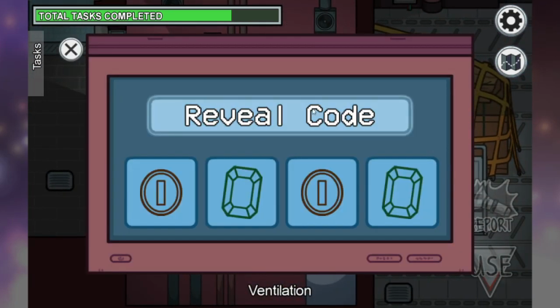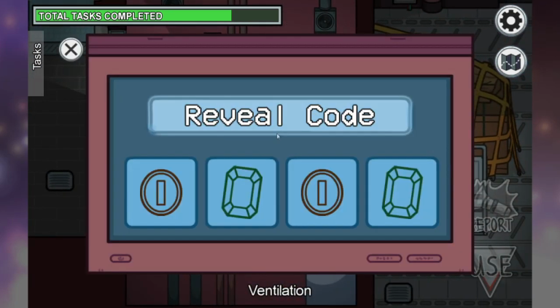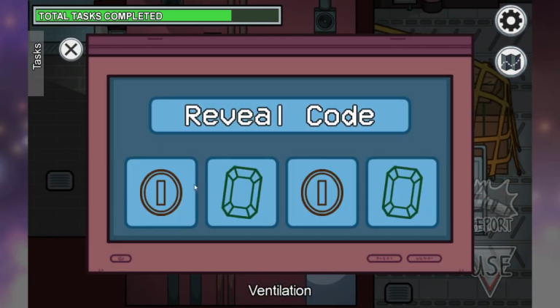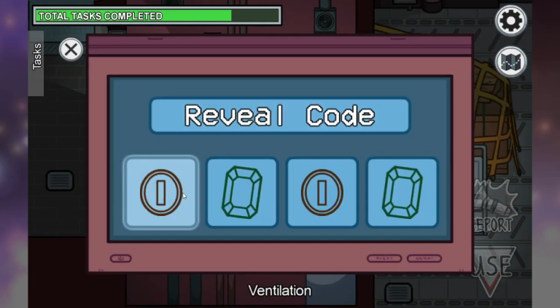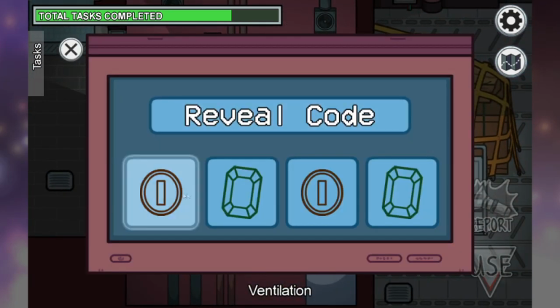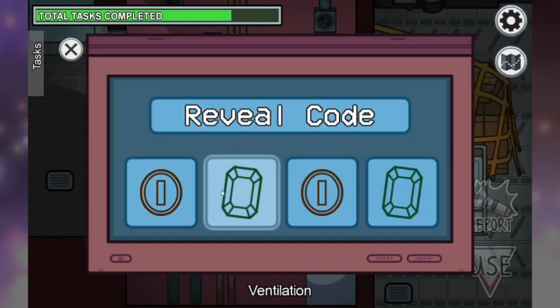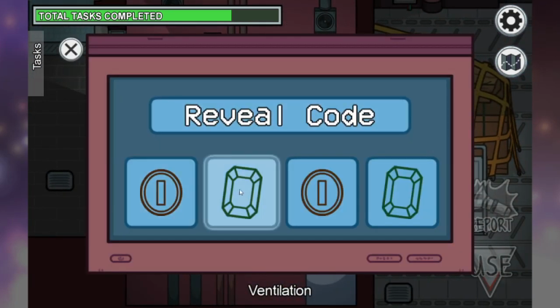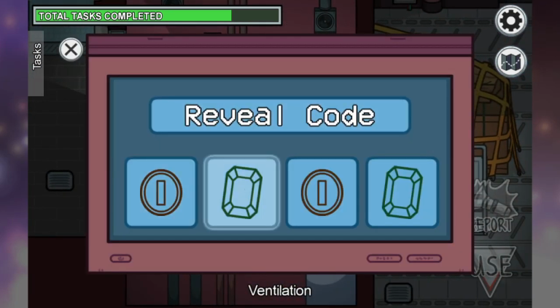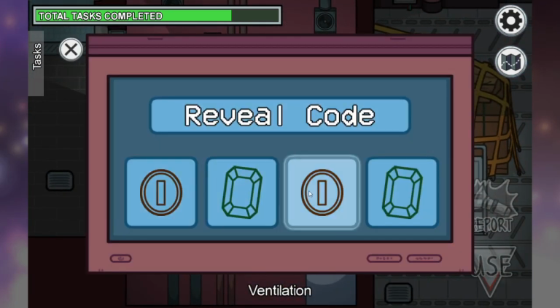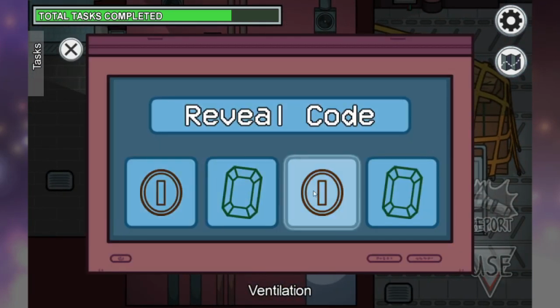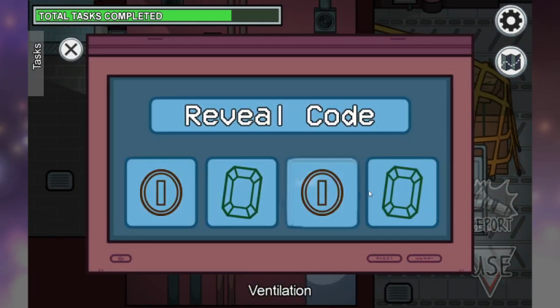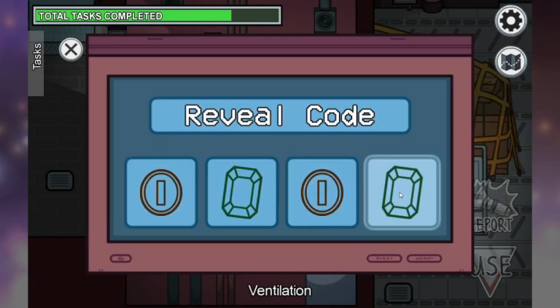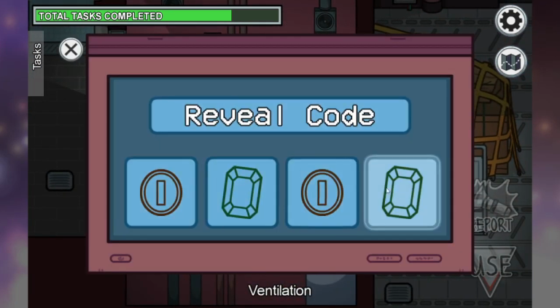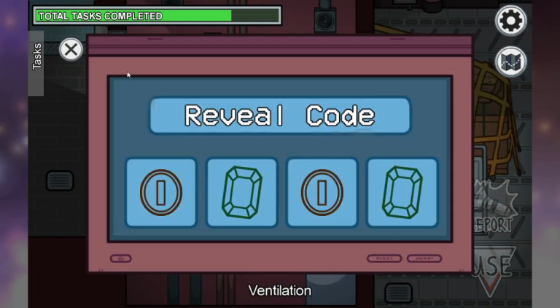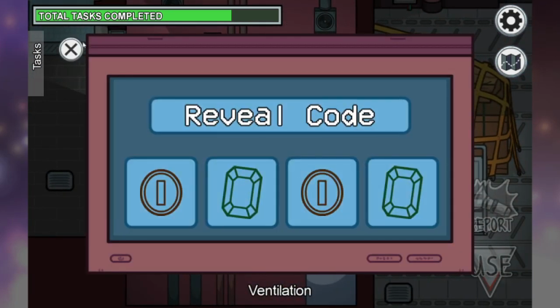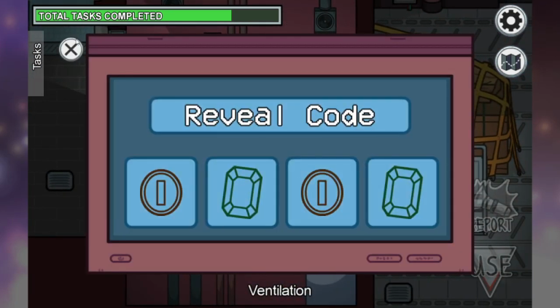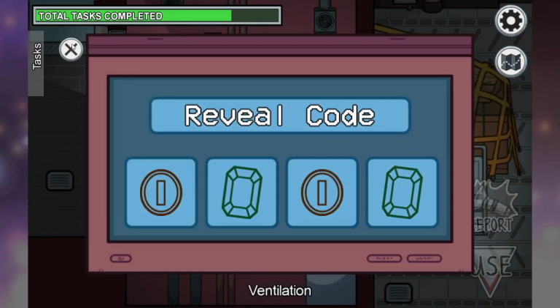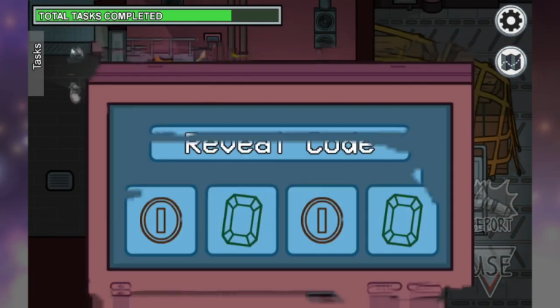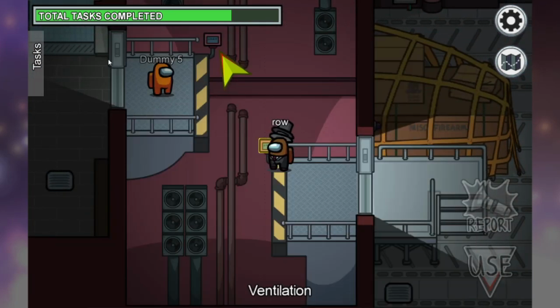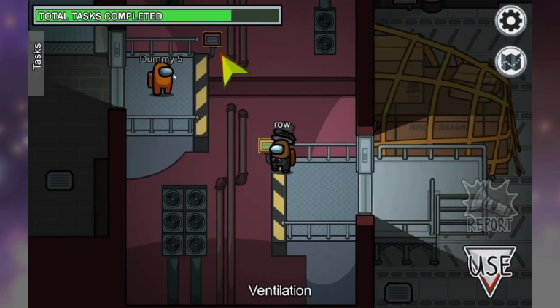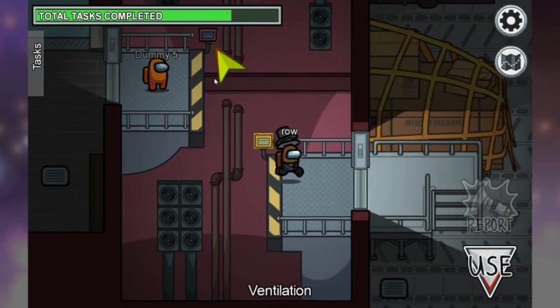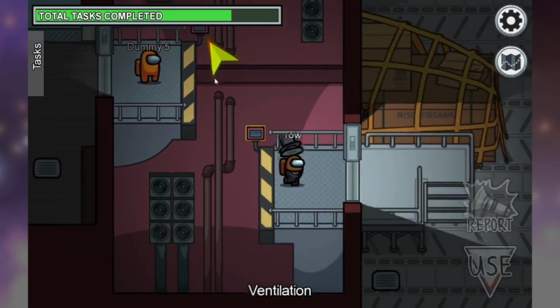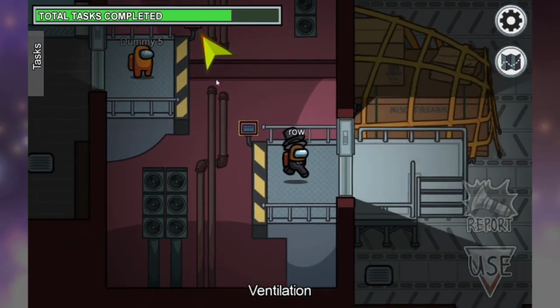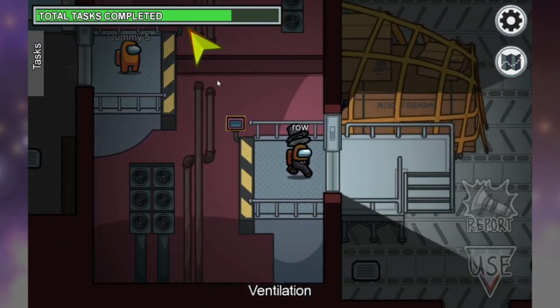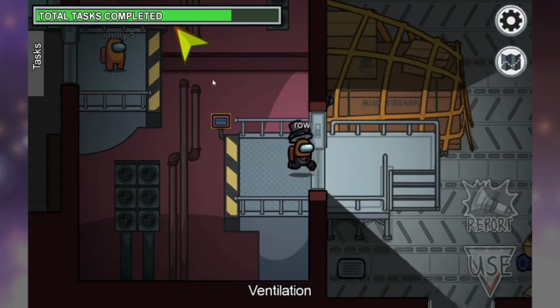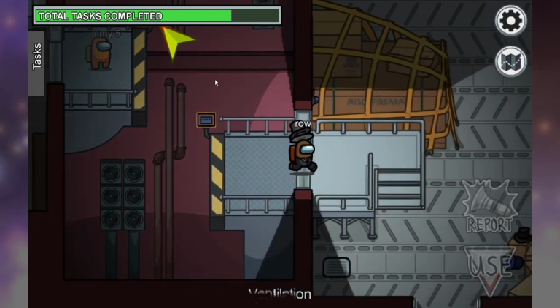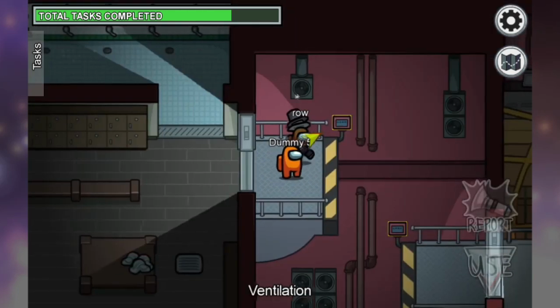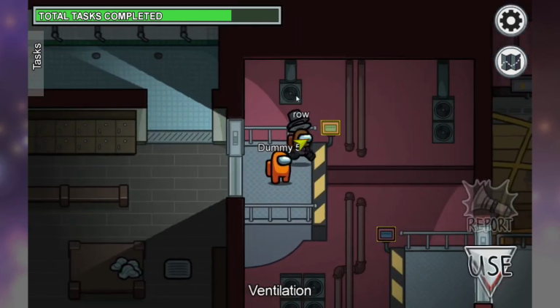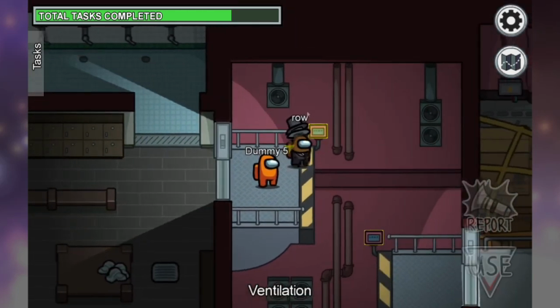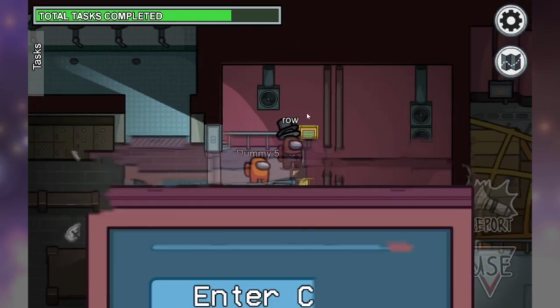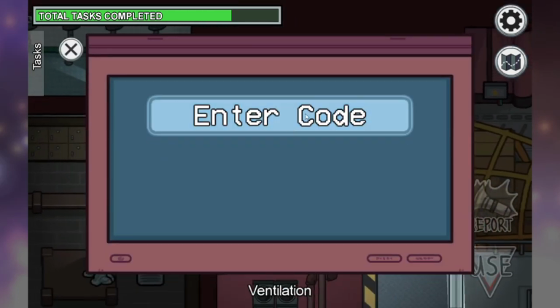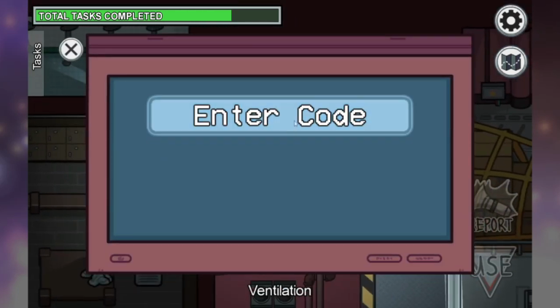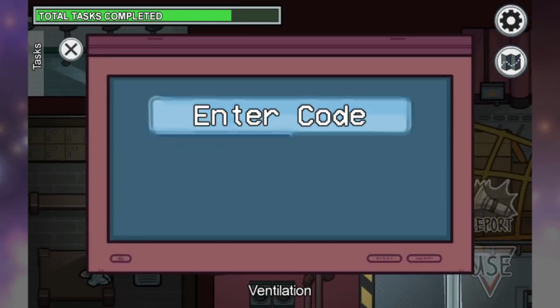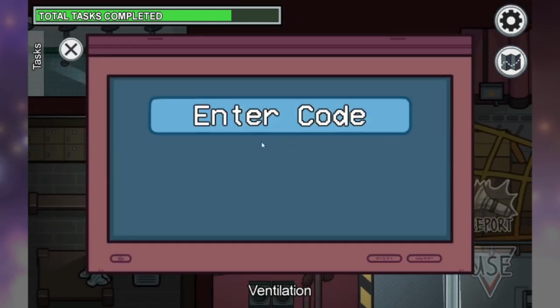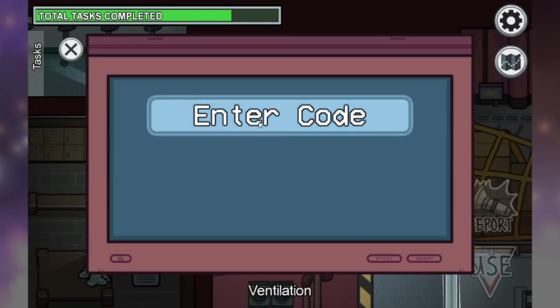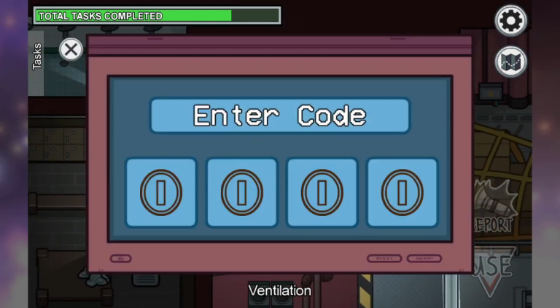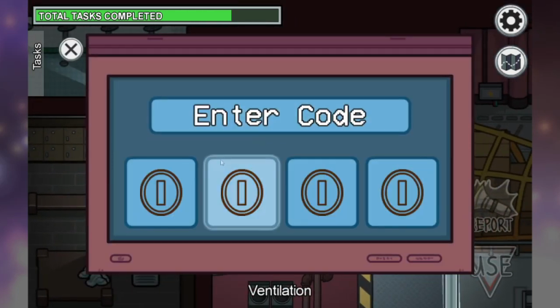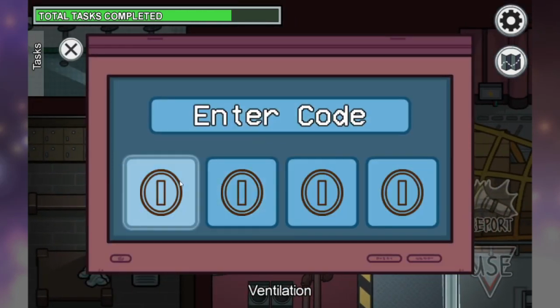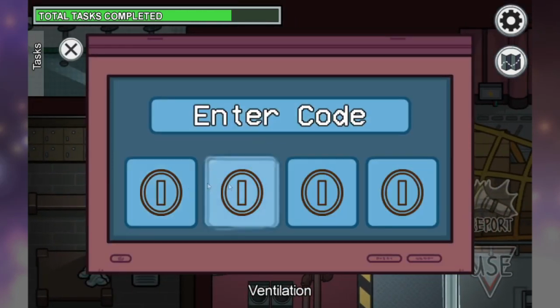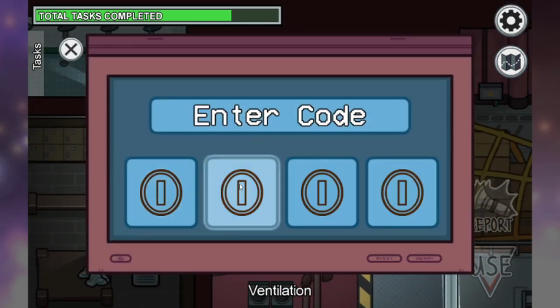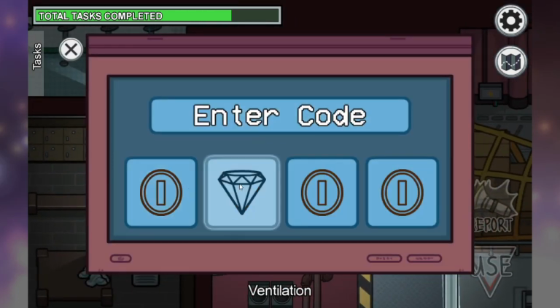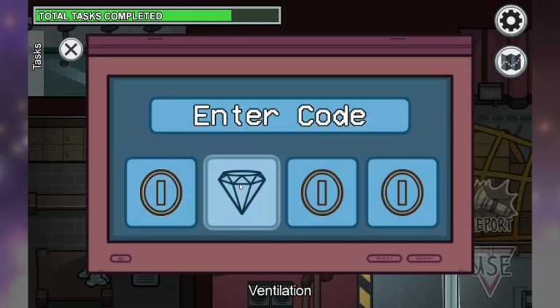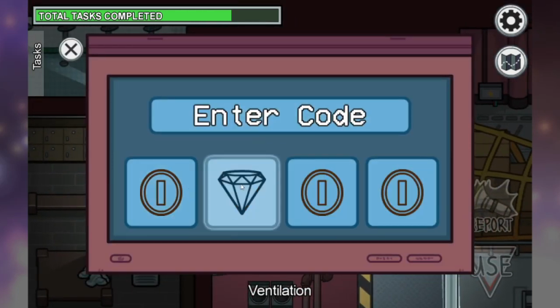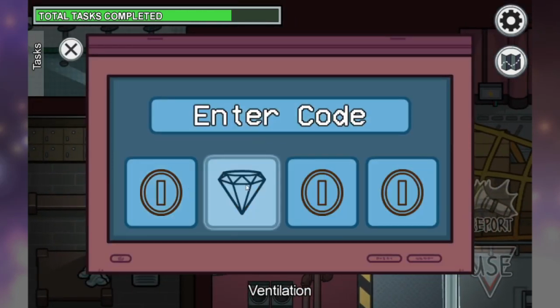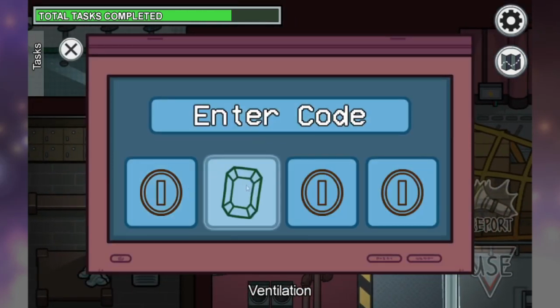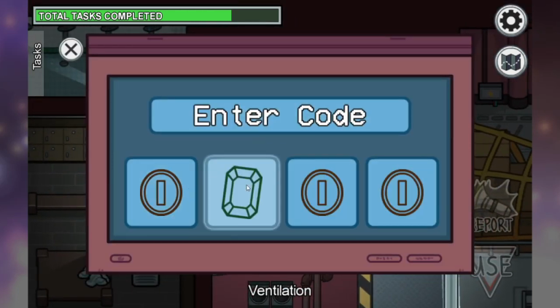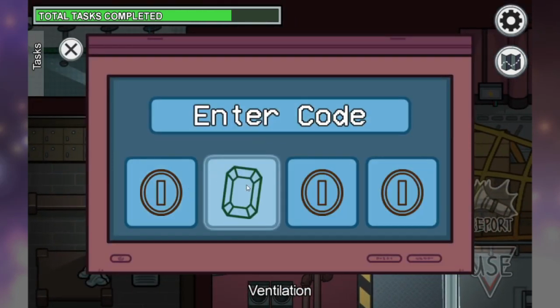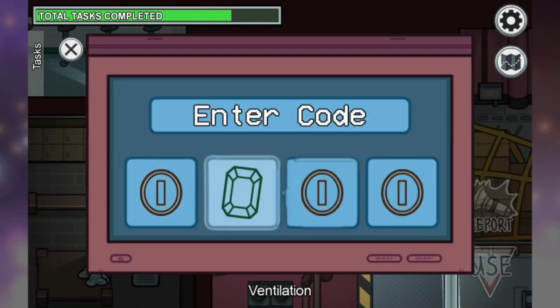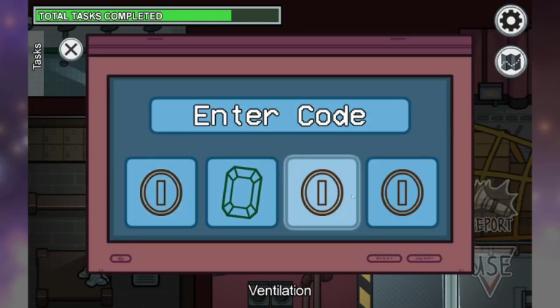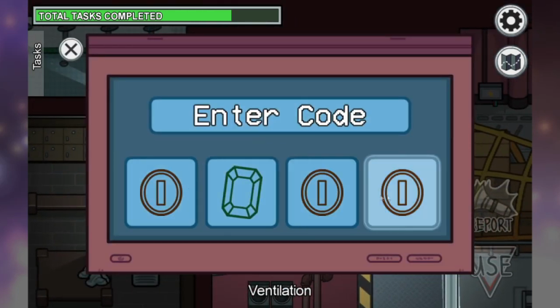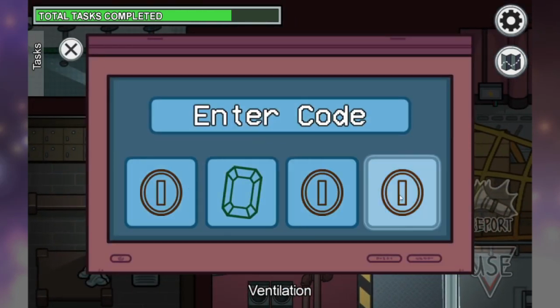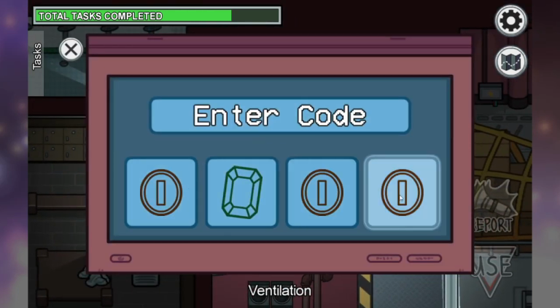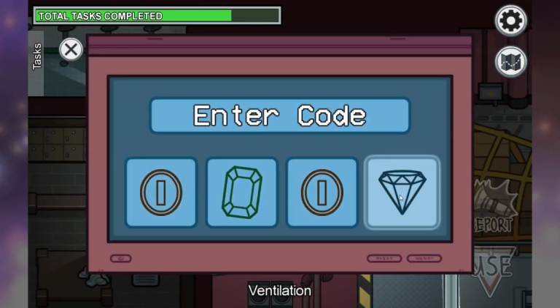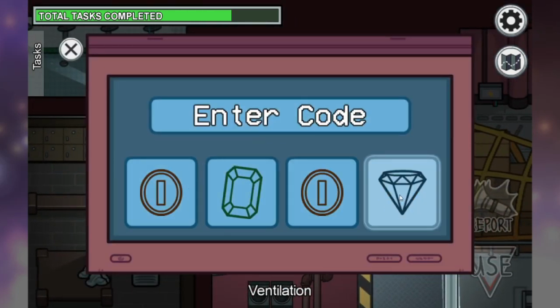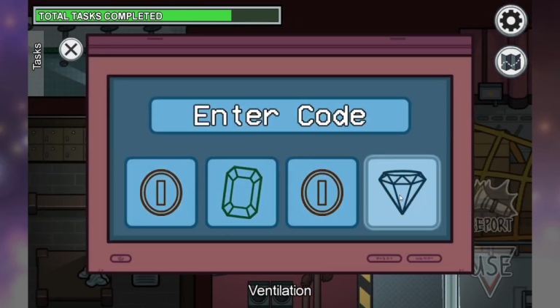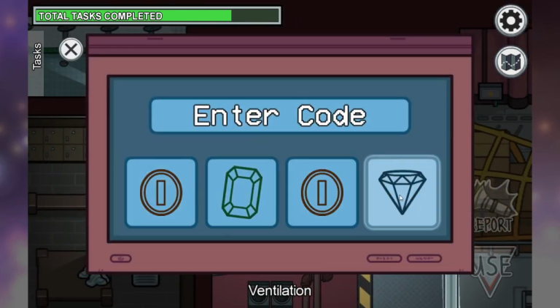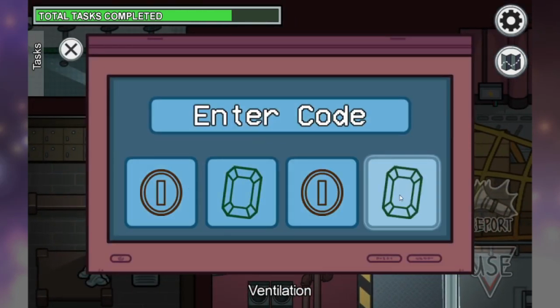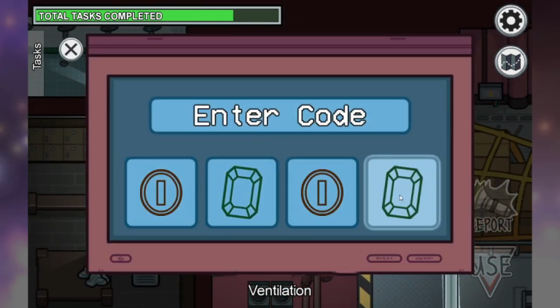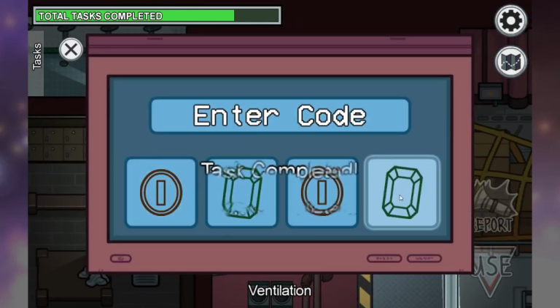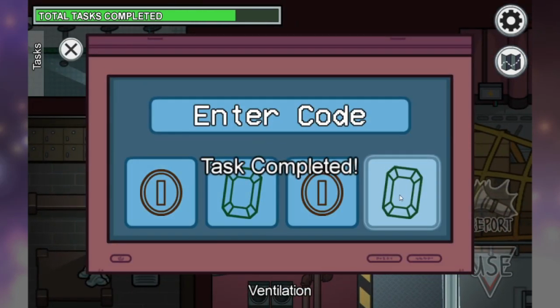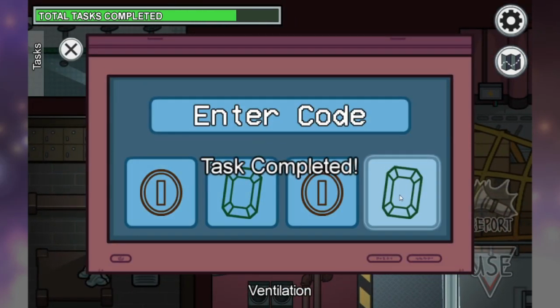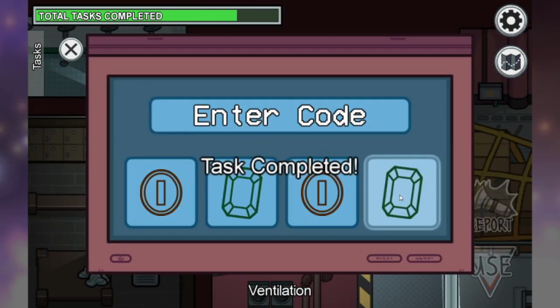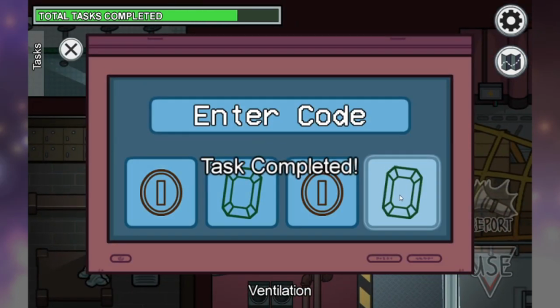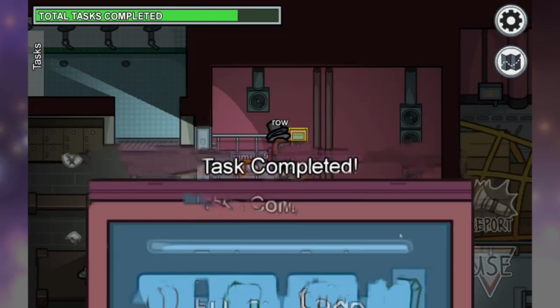When you need to open the ventilators, find the code at the bottom half on the right side of the ship, then return to the left side where you will be able to enter the code.